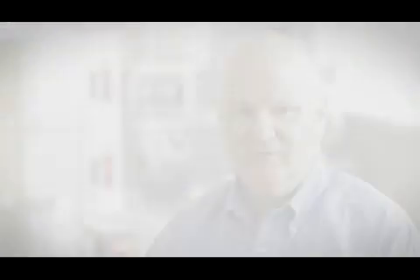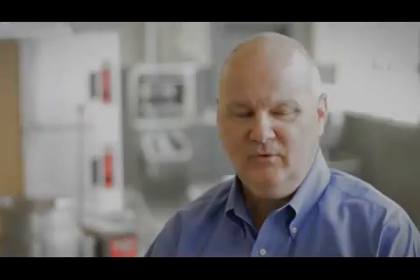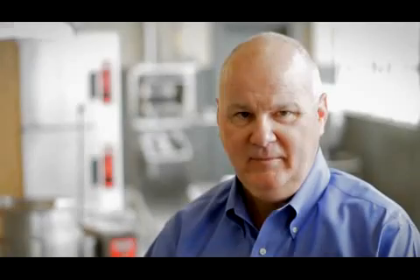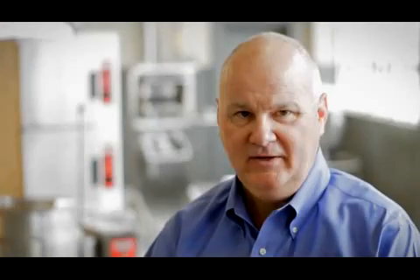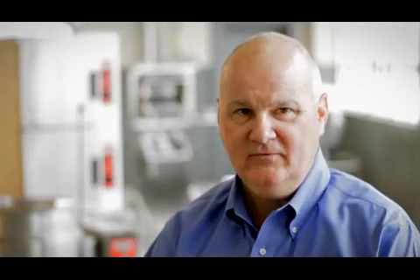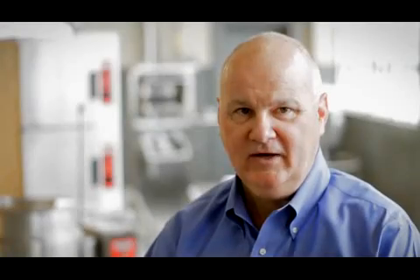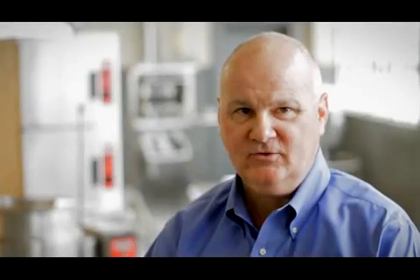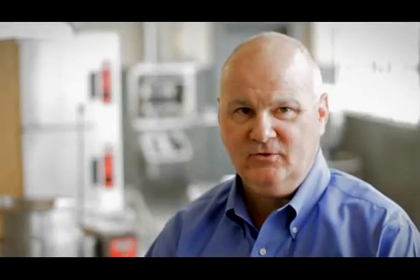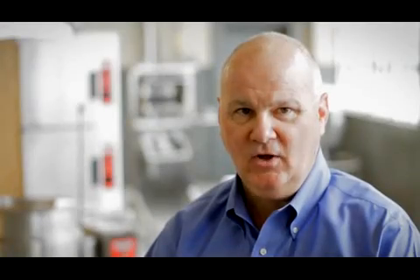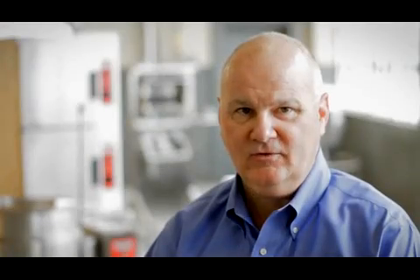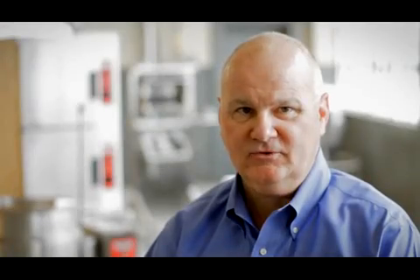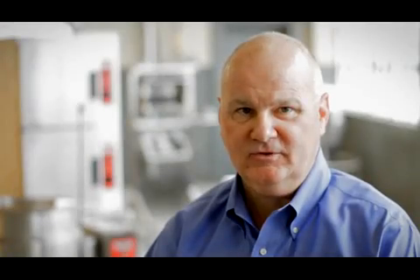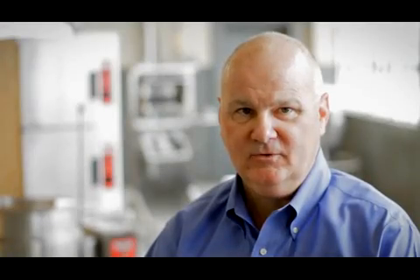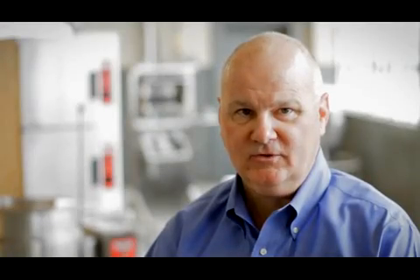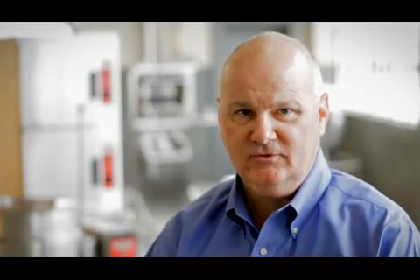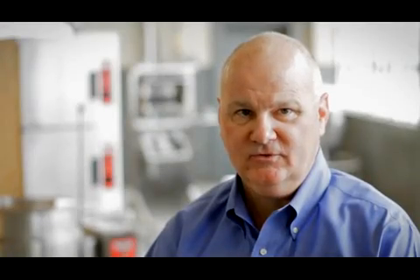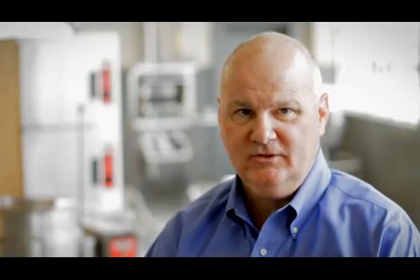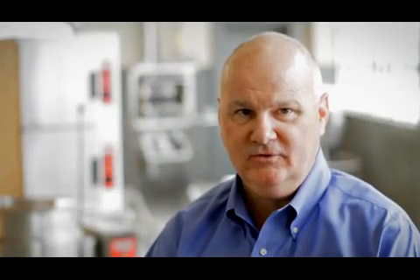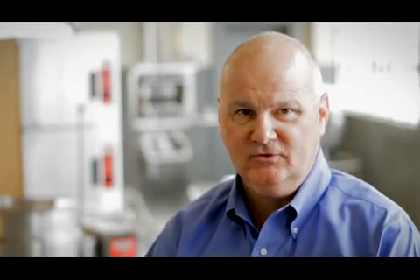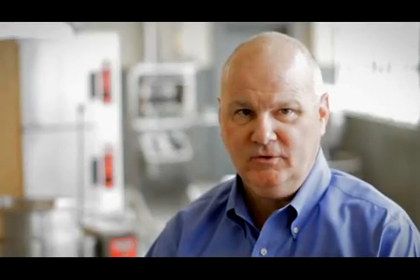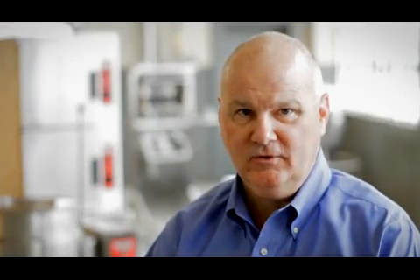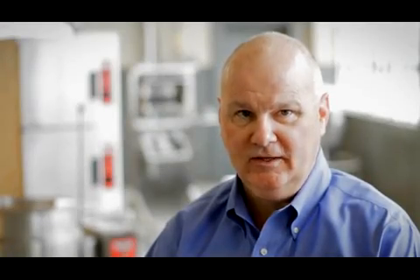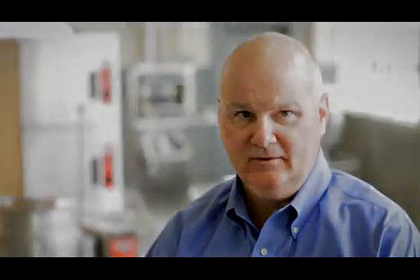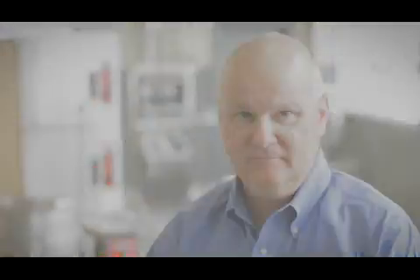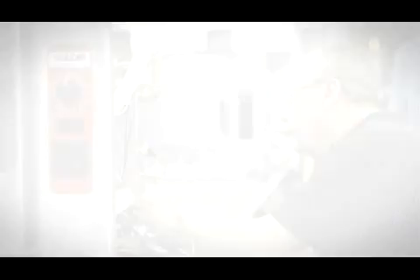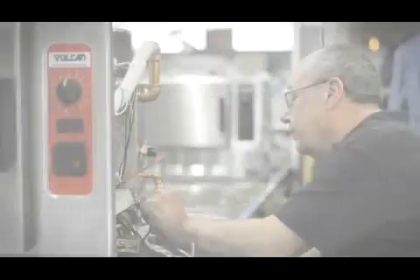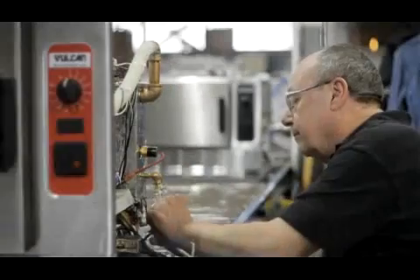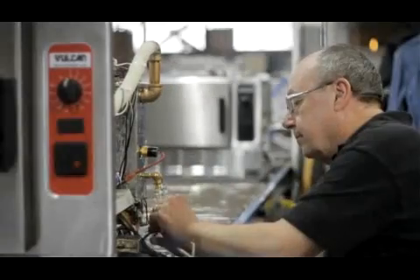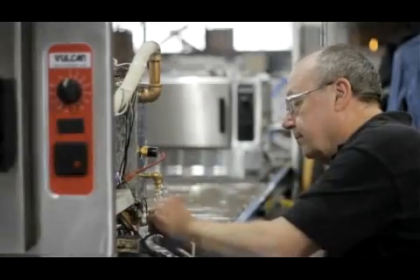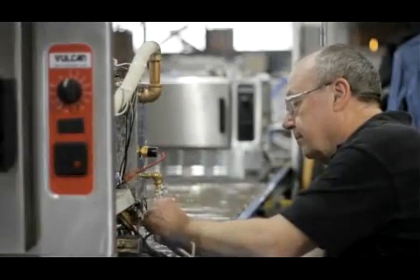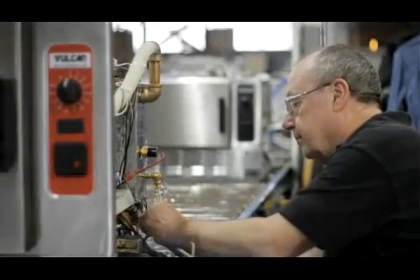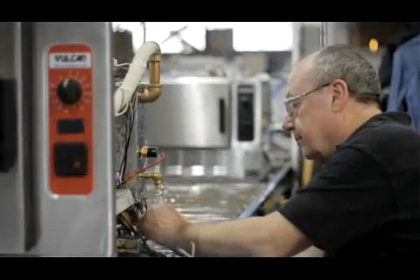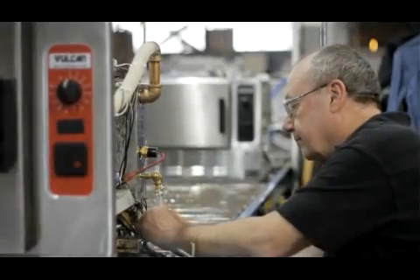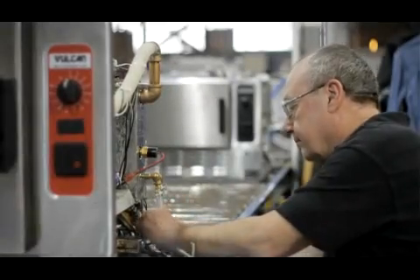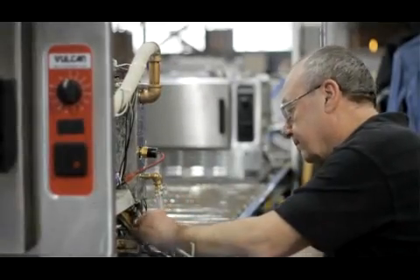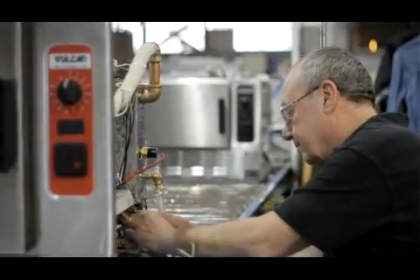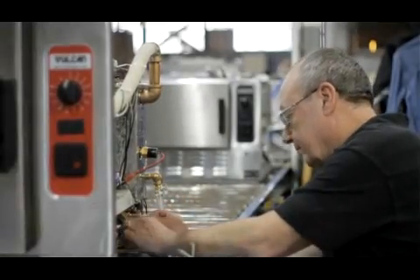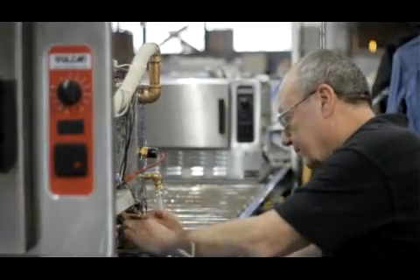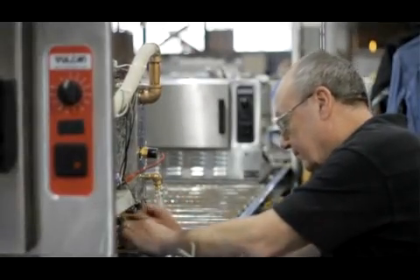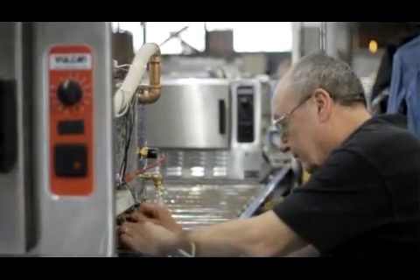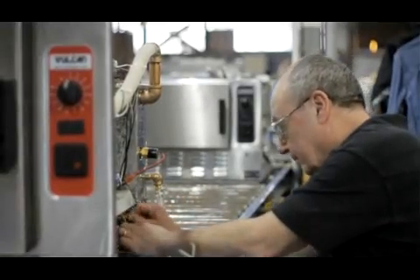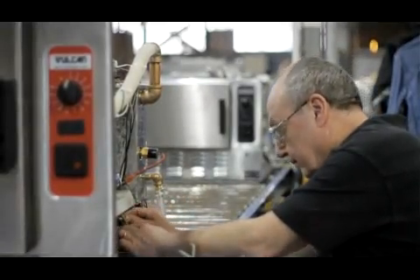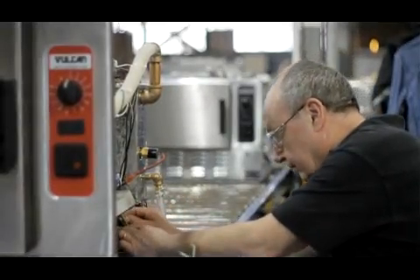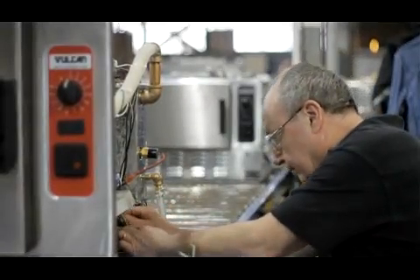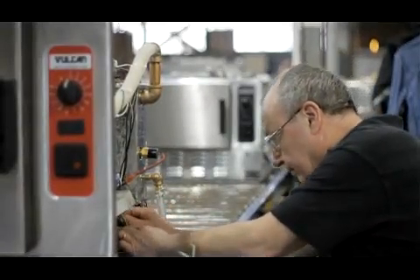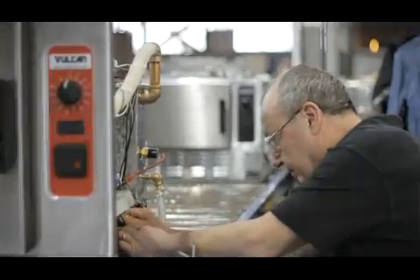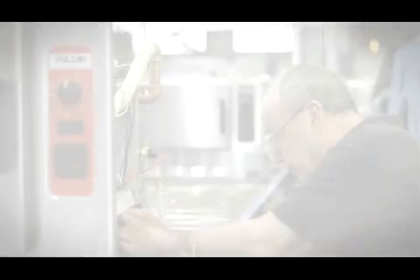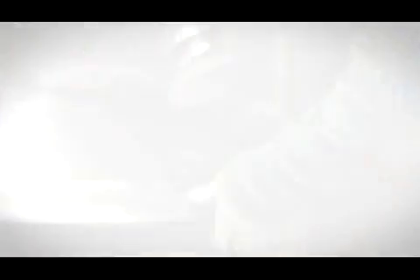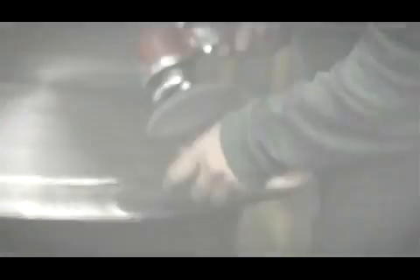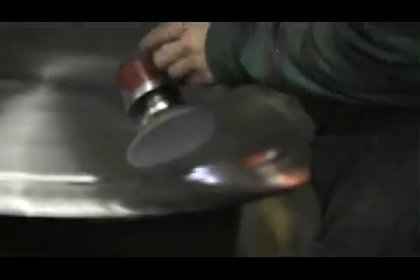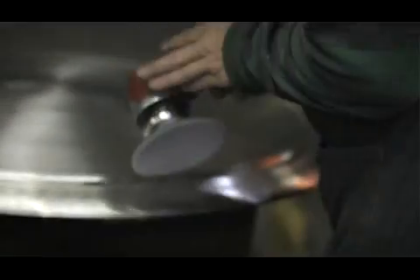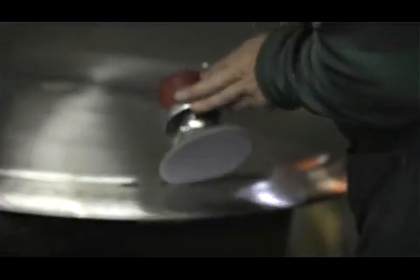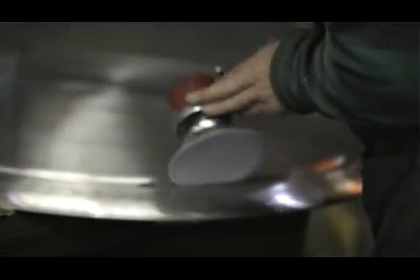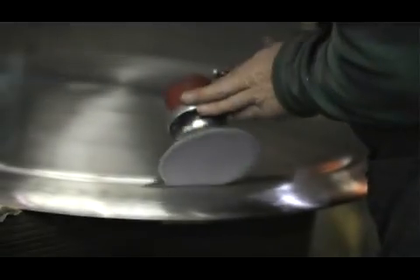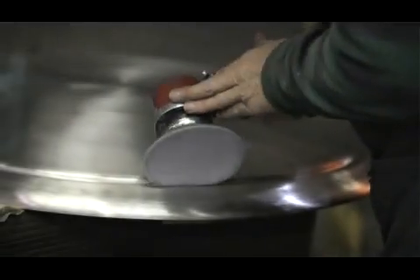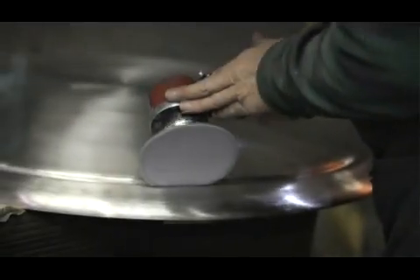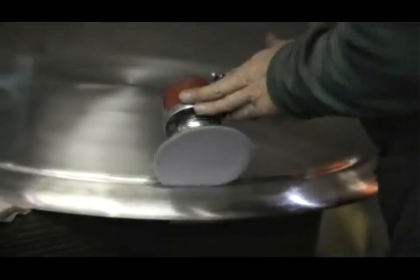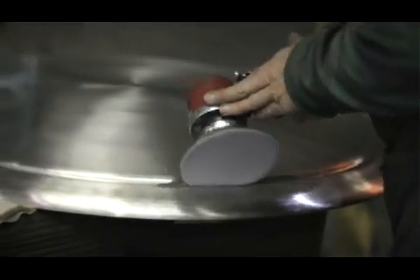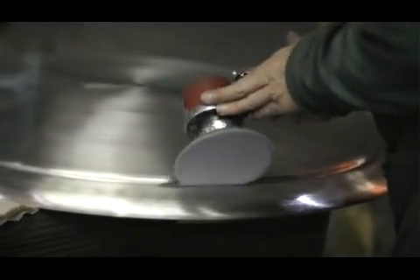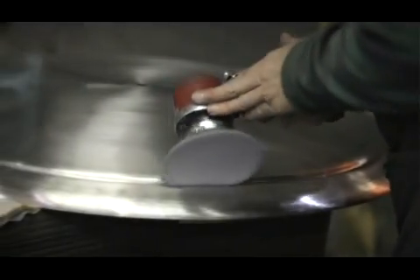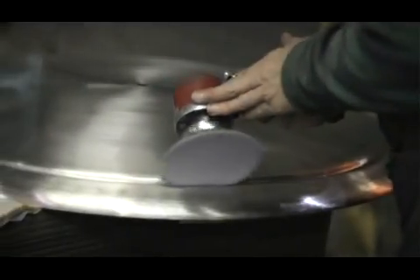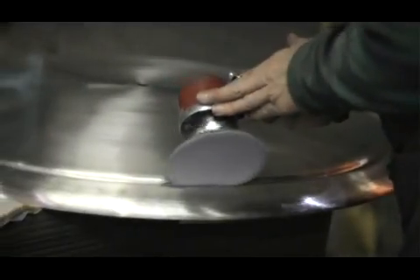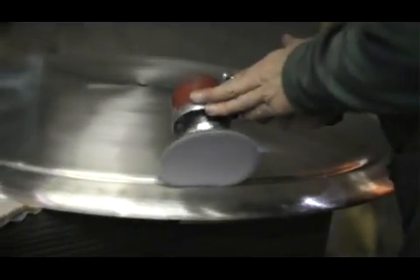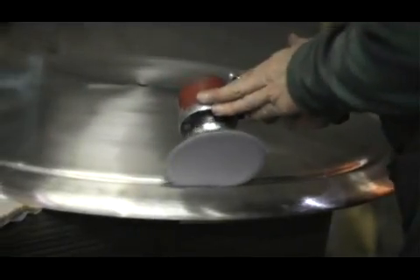We manufacture all of our steam cookers here in Troy, Ohio. The pride in our workforce is just amazing. We're a Midwestern company with a Midwestern work ethic.